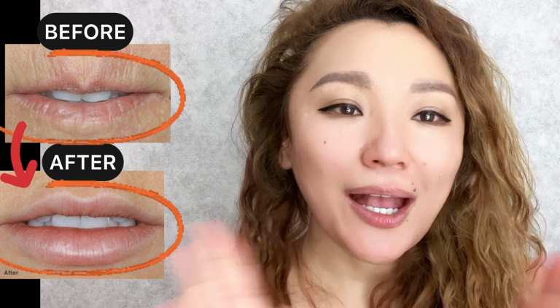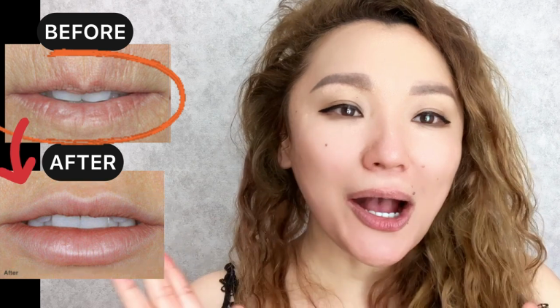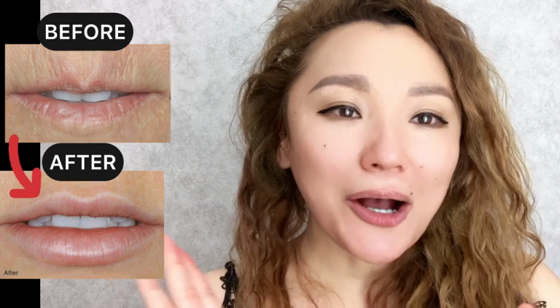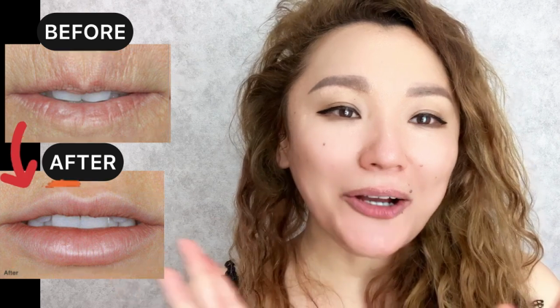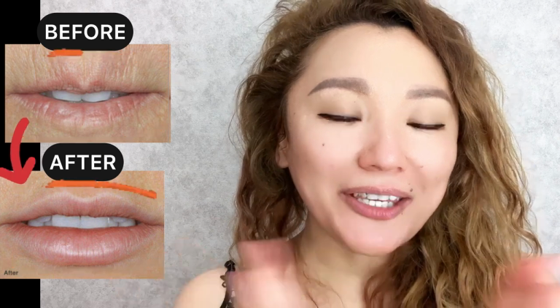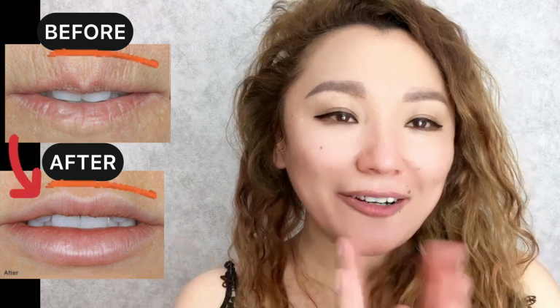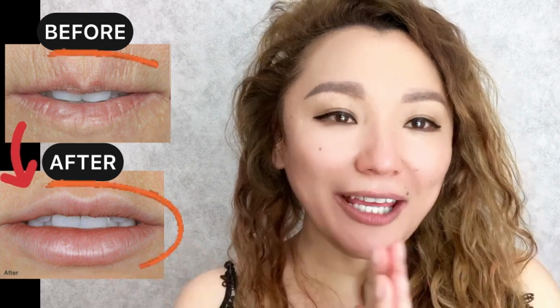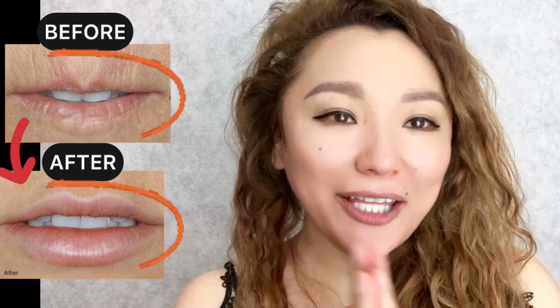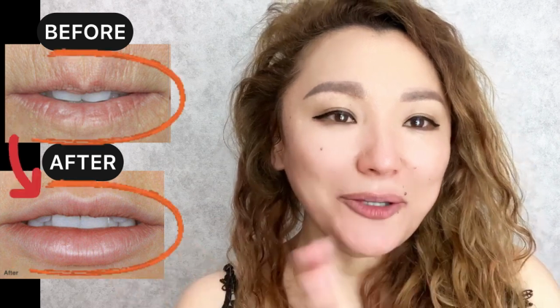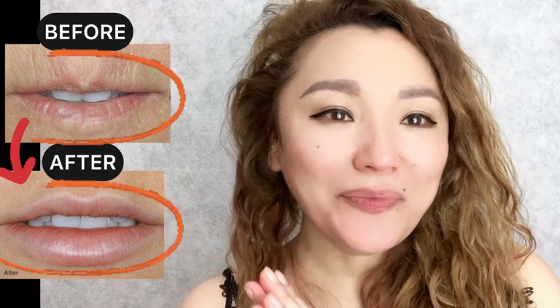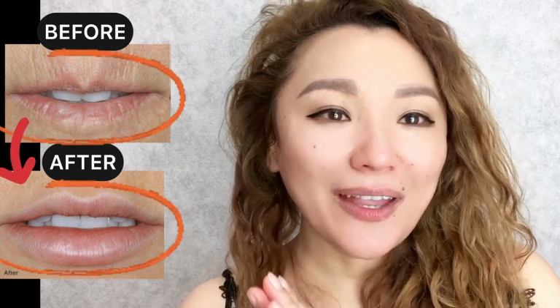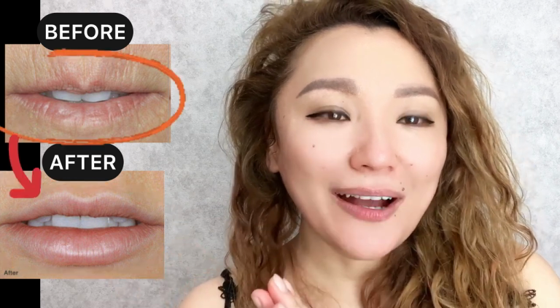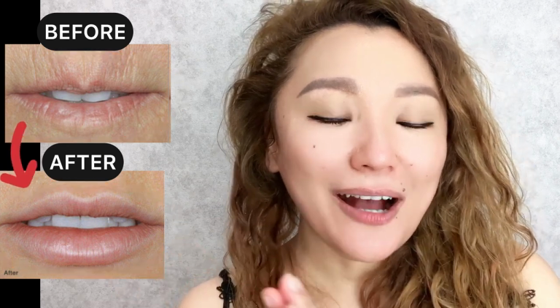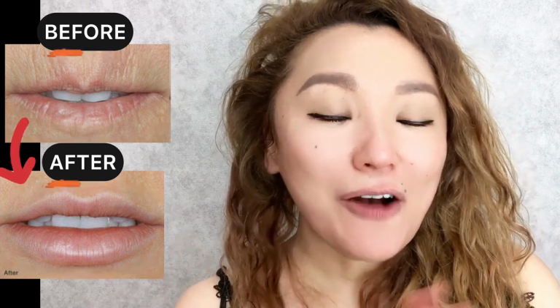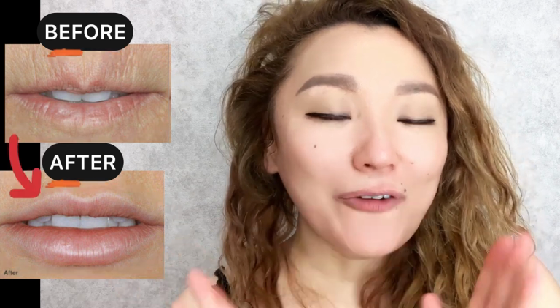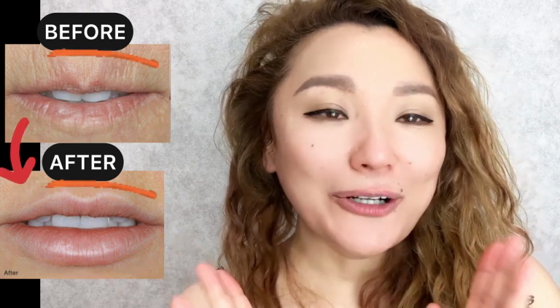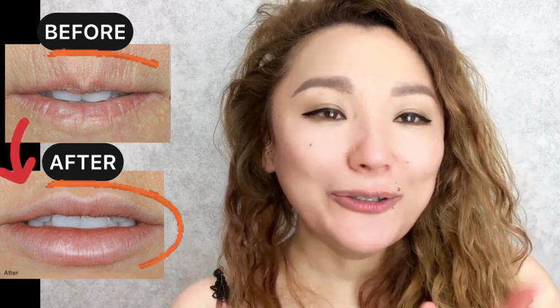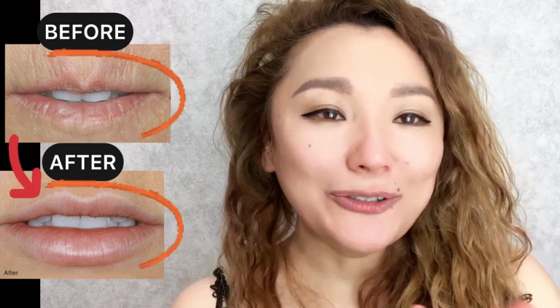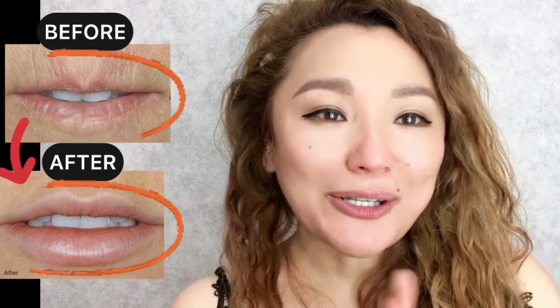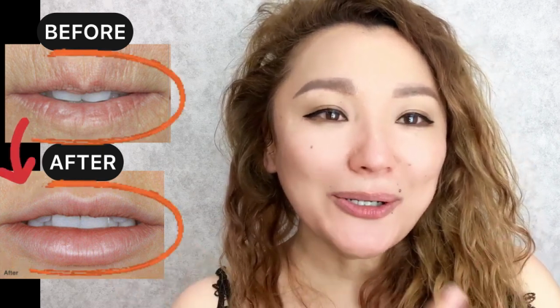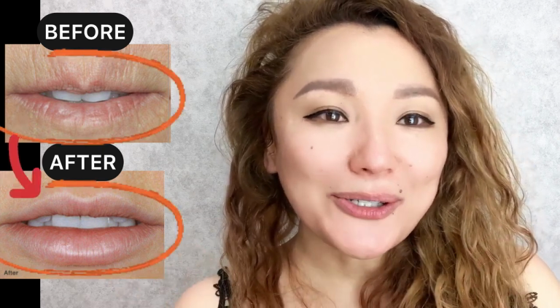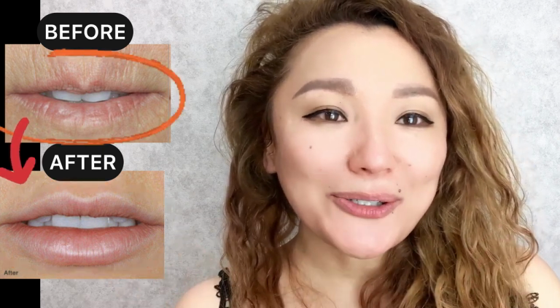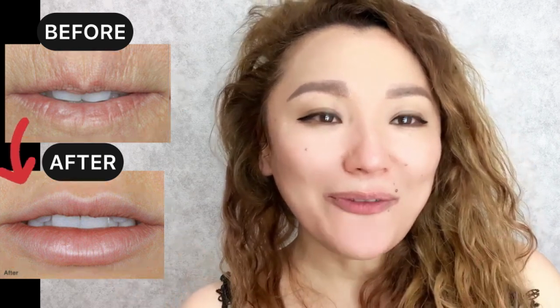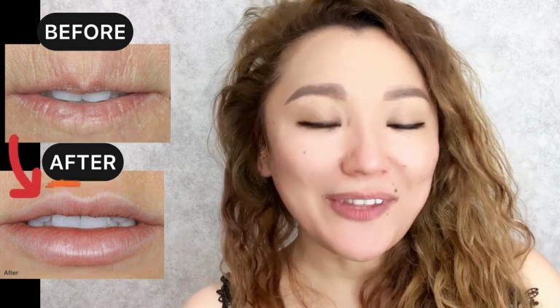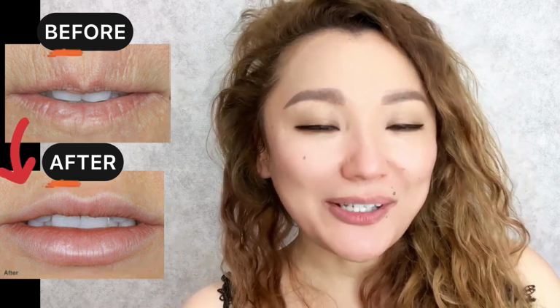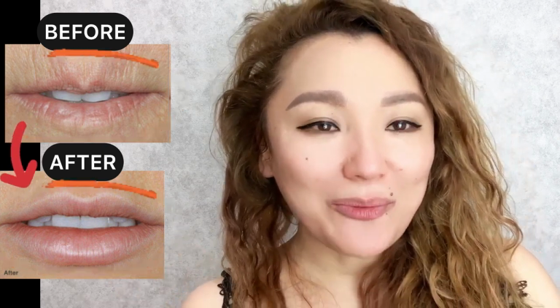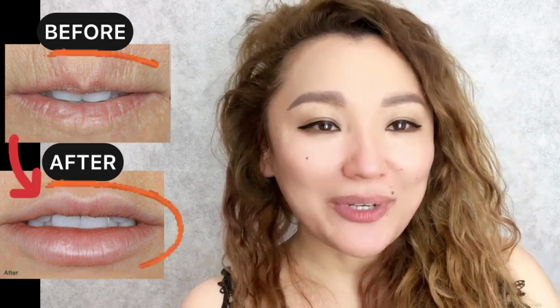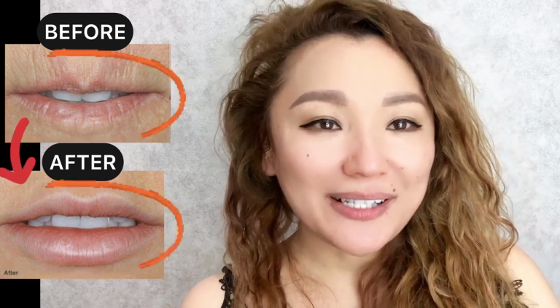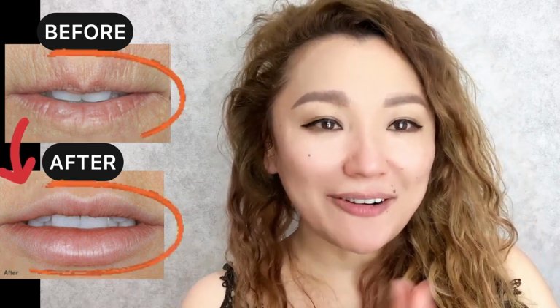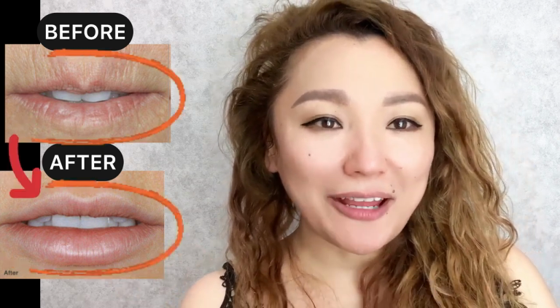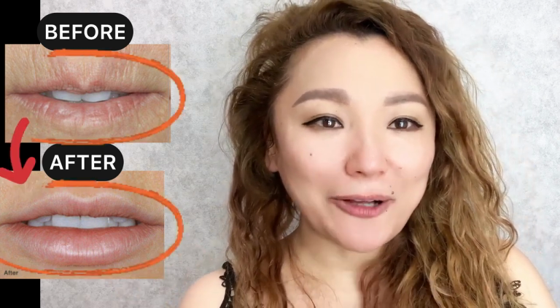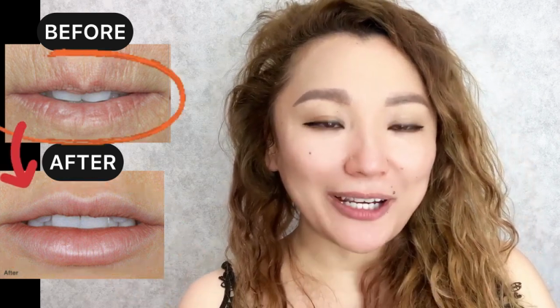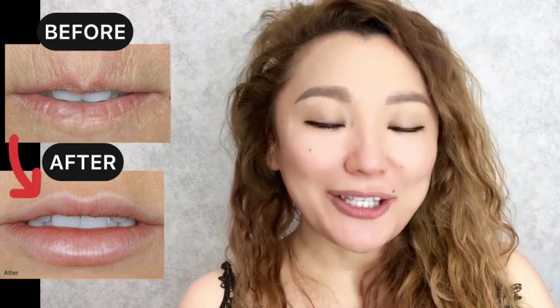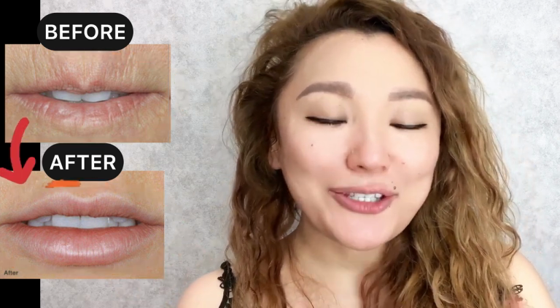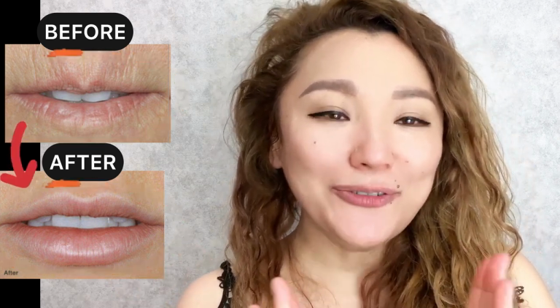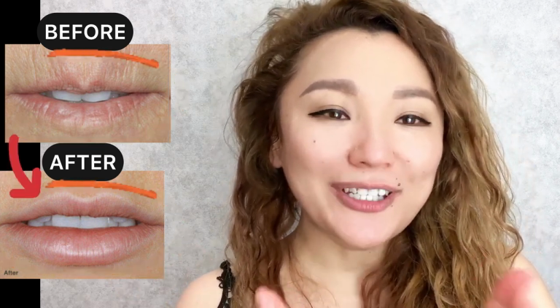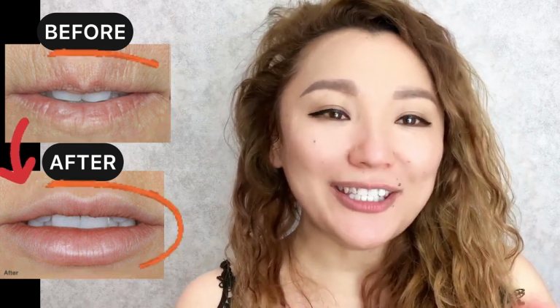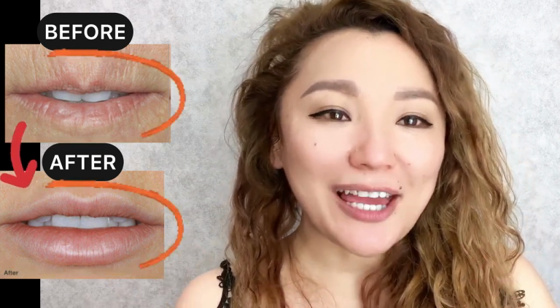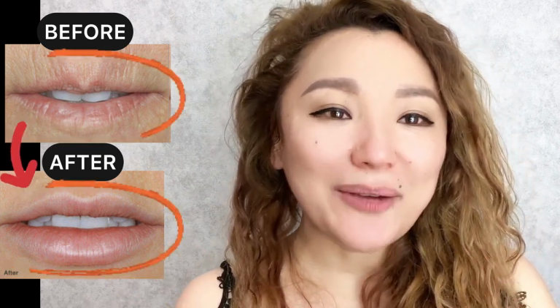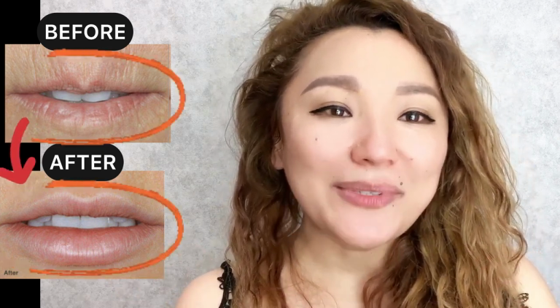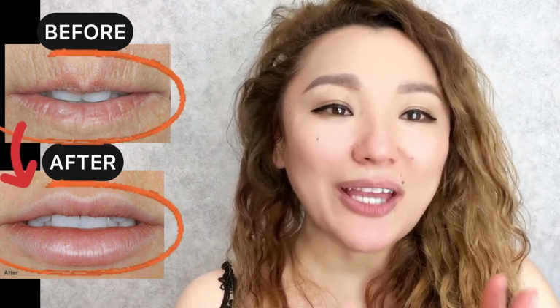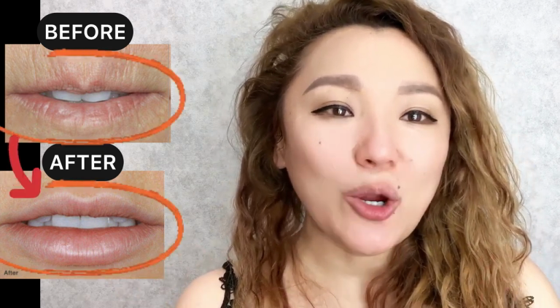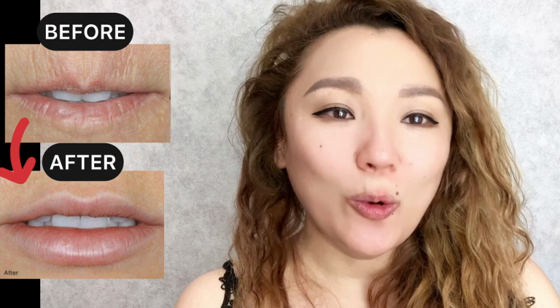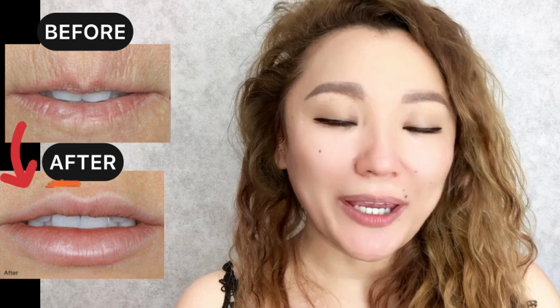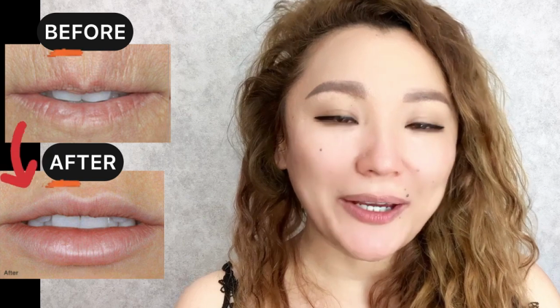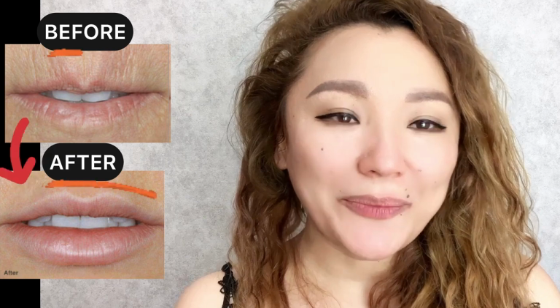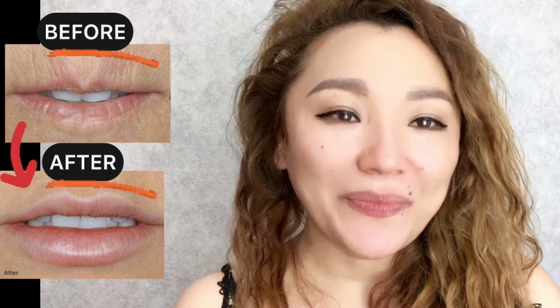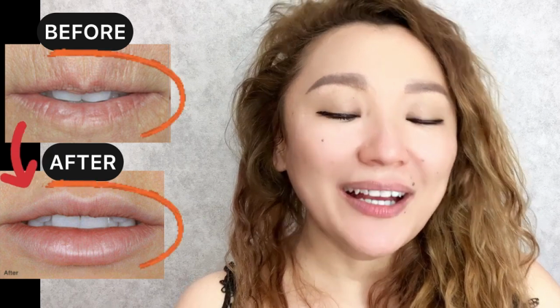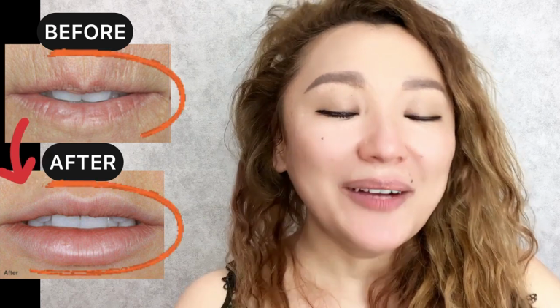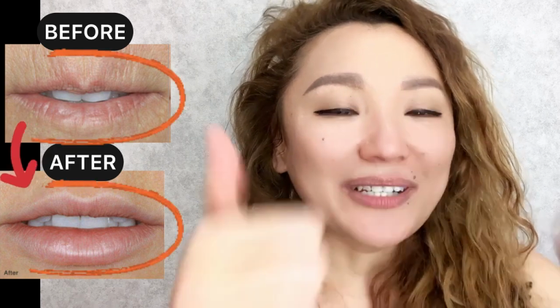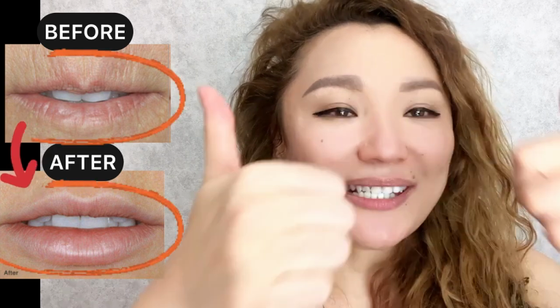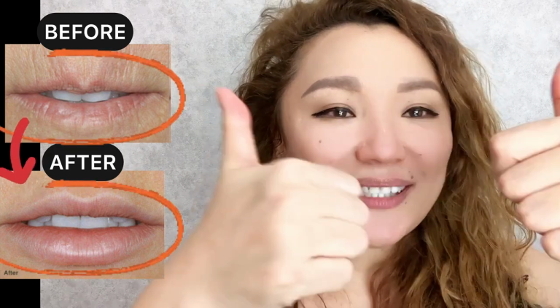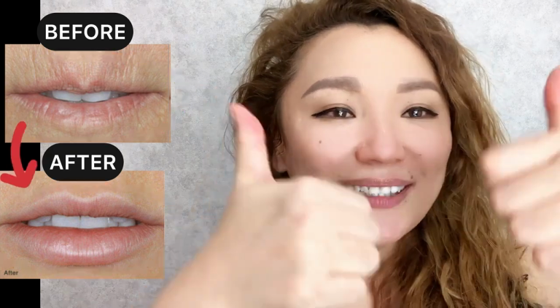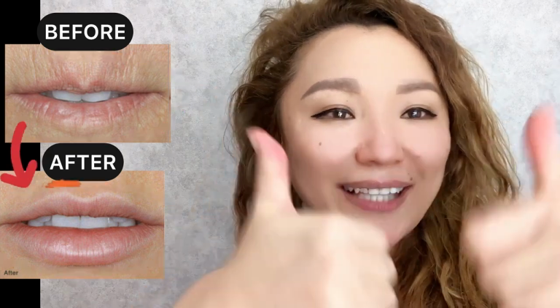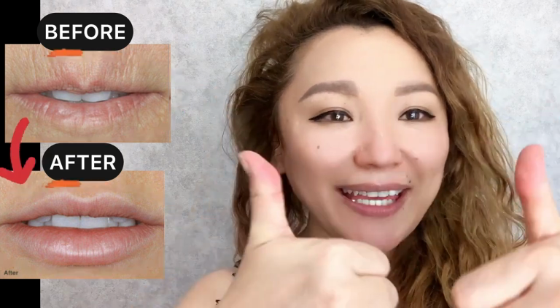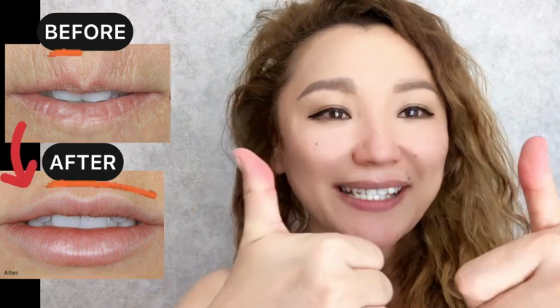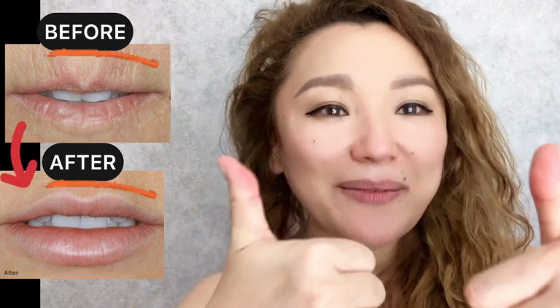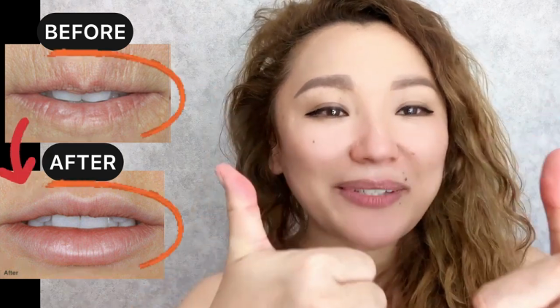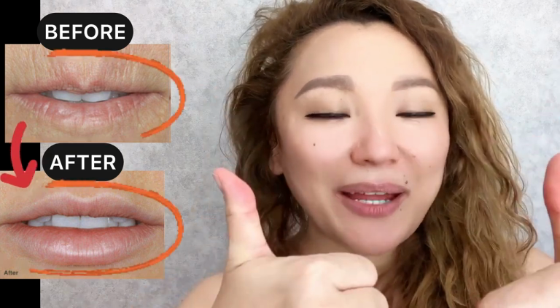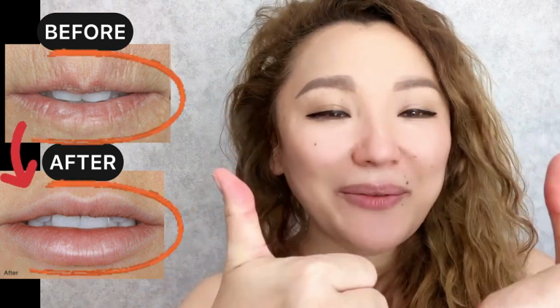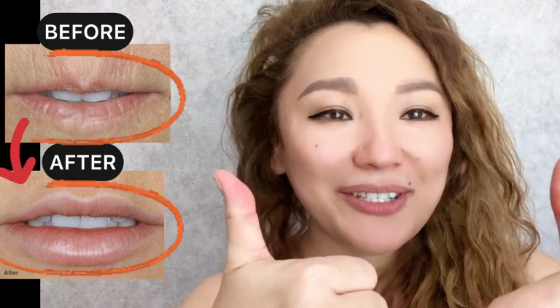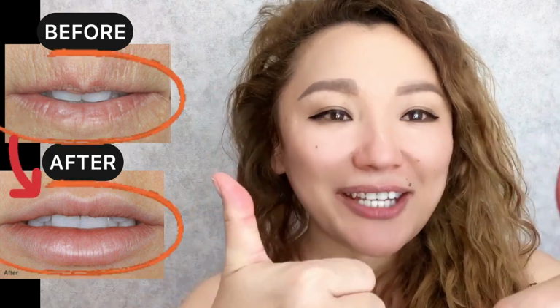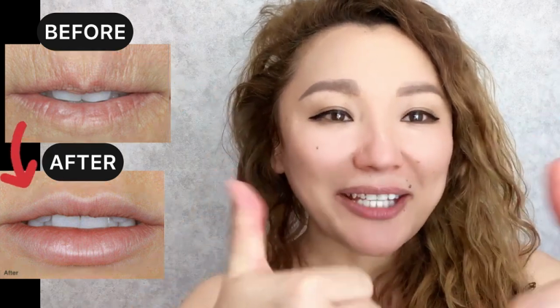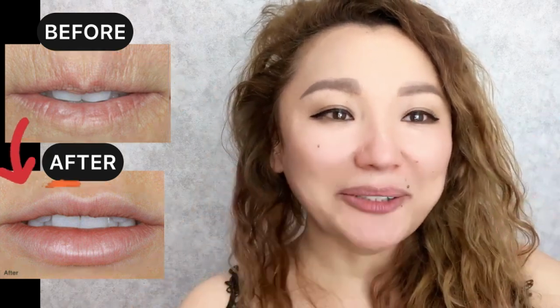For good results, do this complex regularly, two to three times a week. Please like and subscribe to the channel.